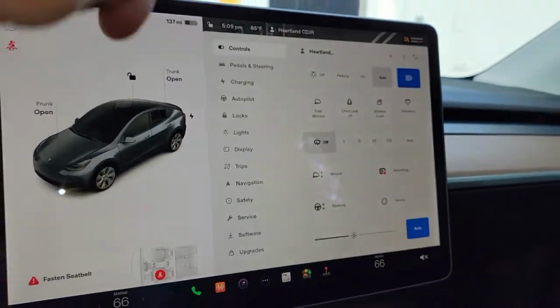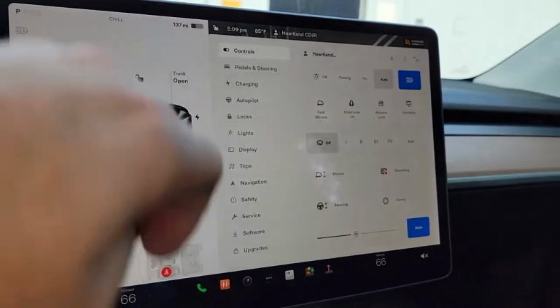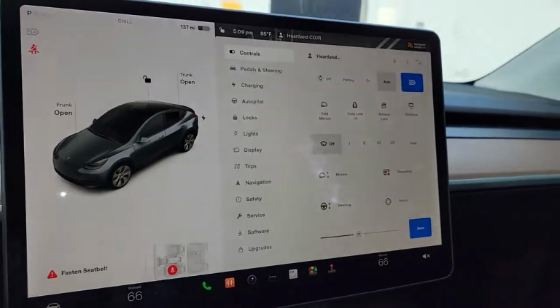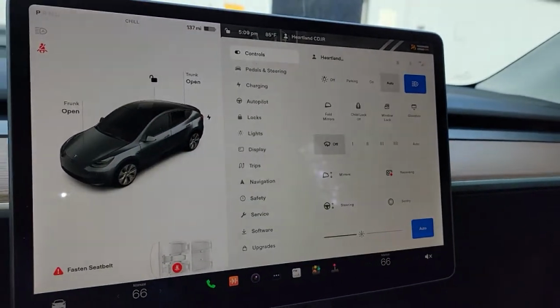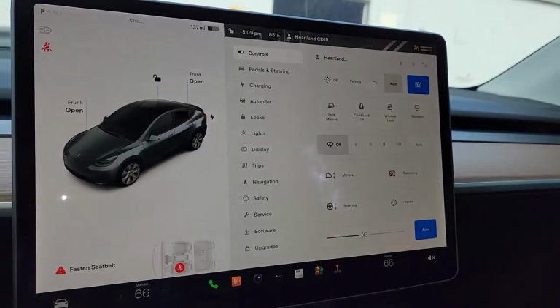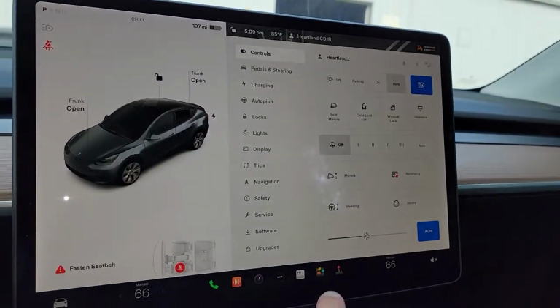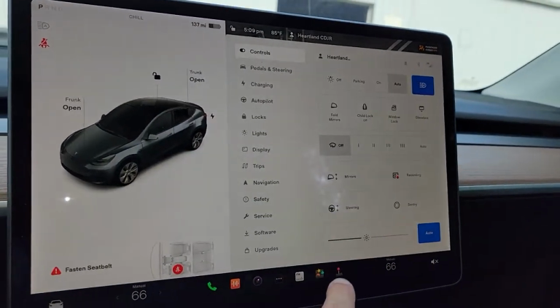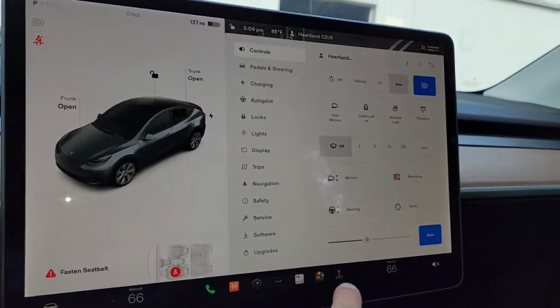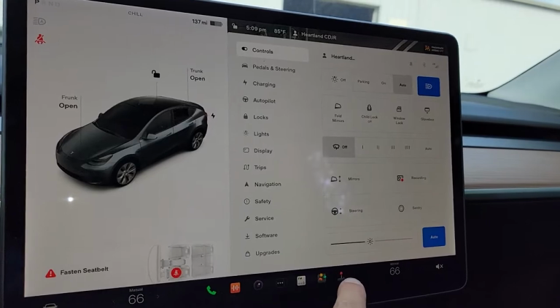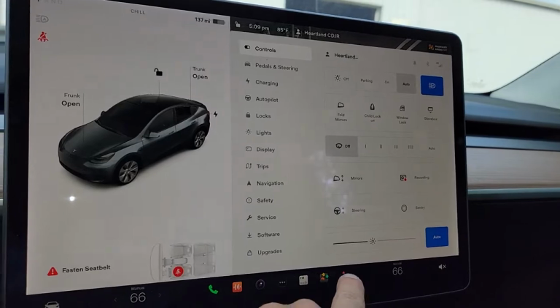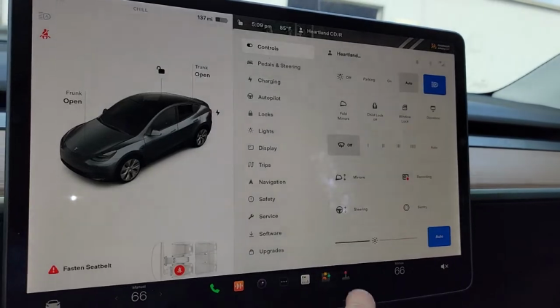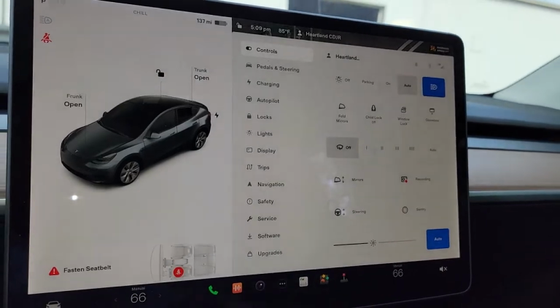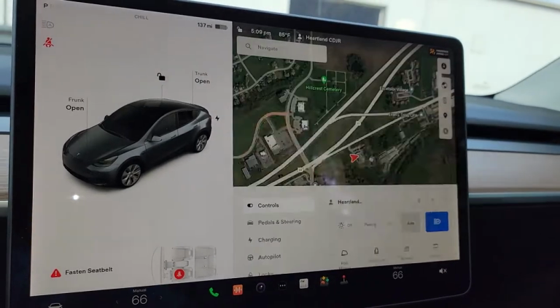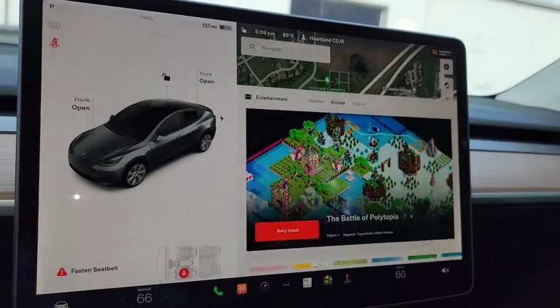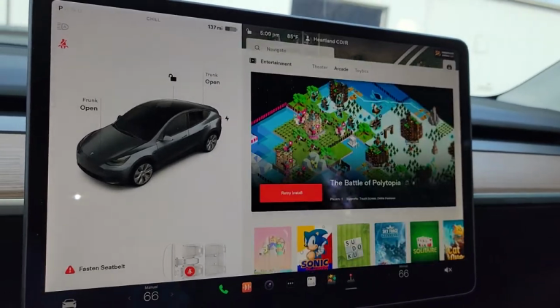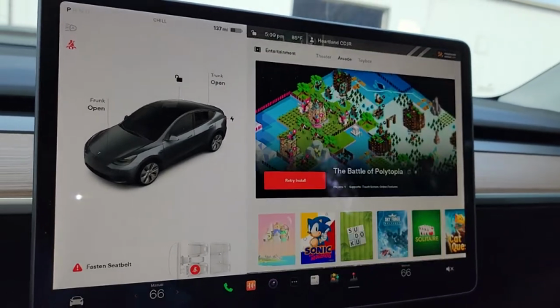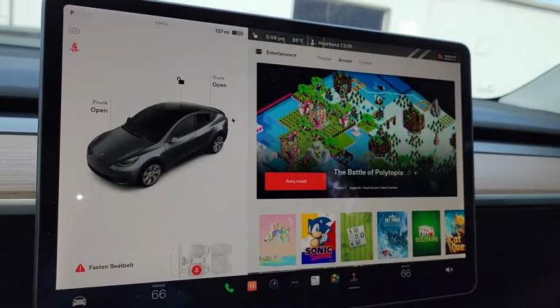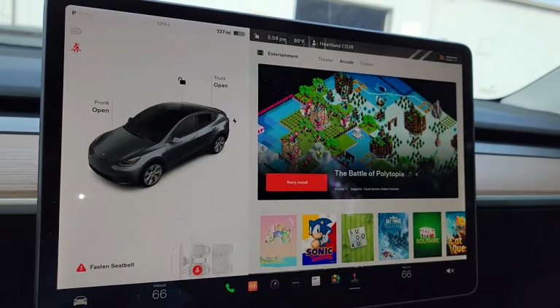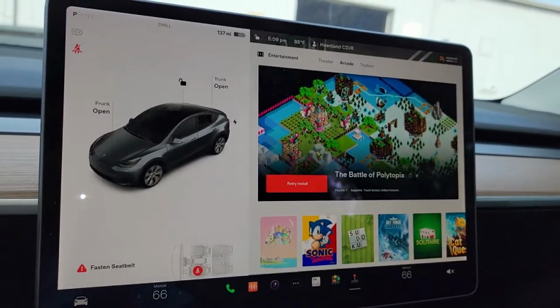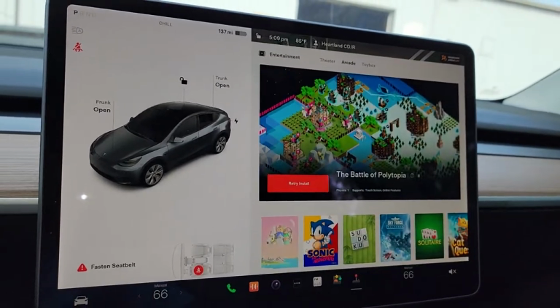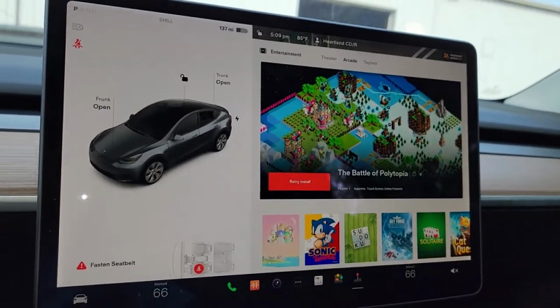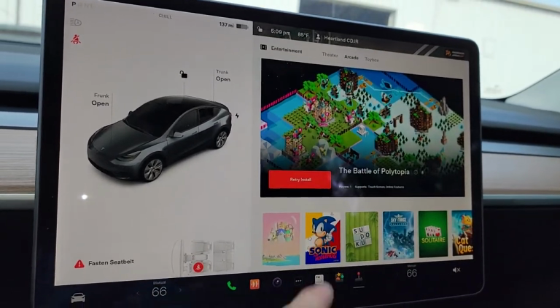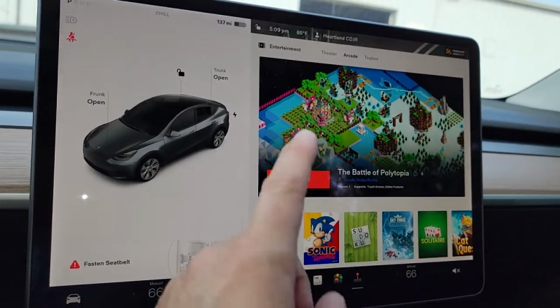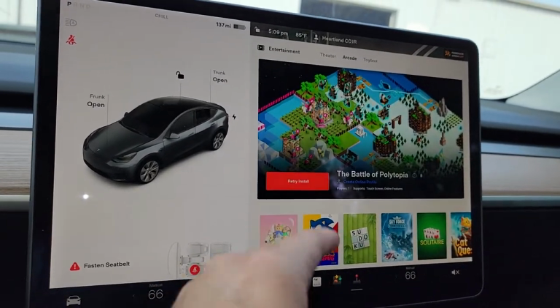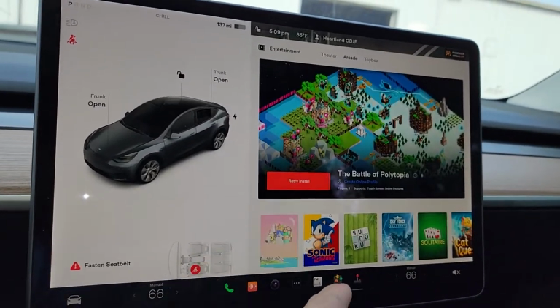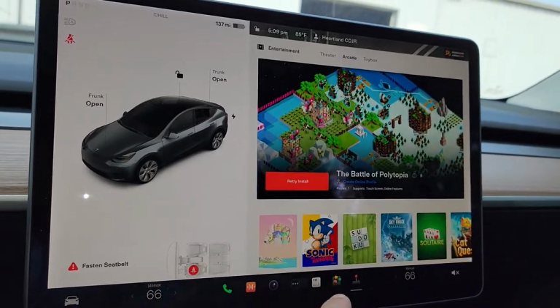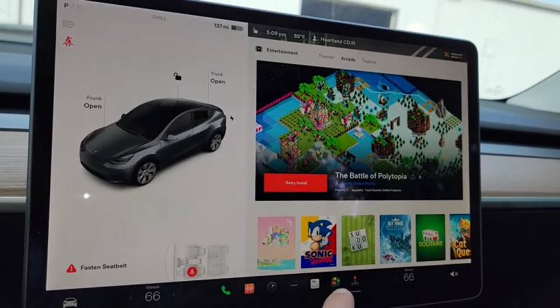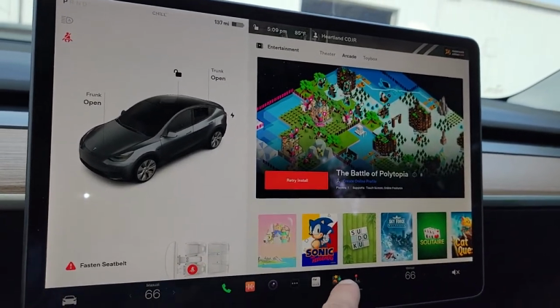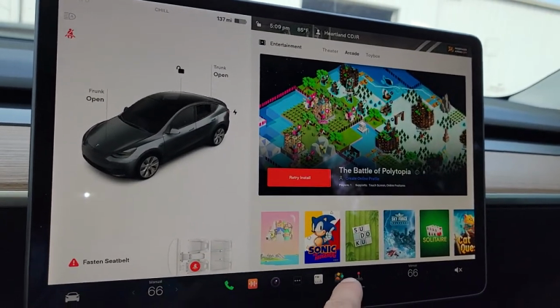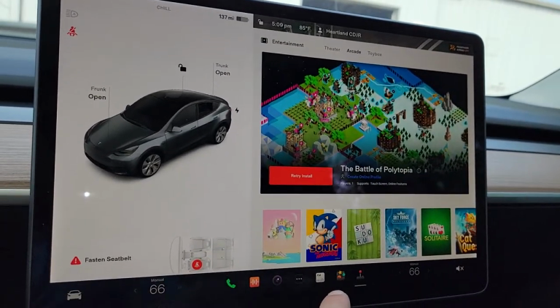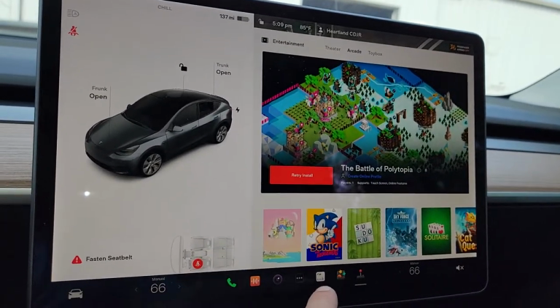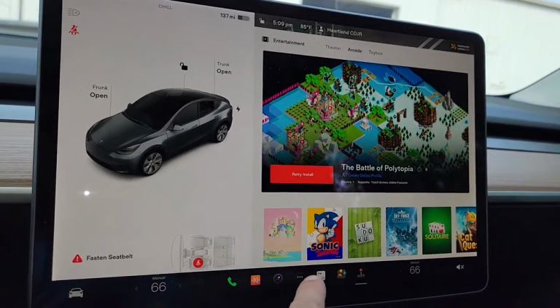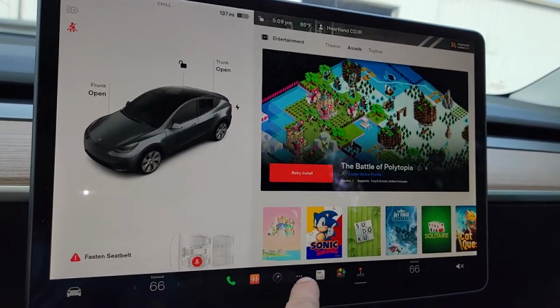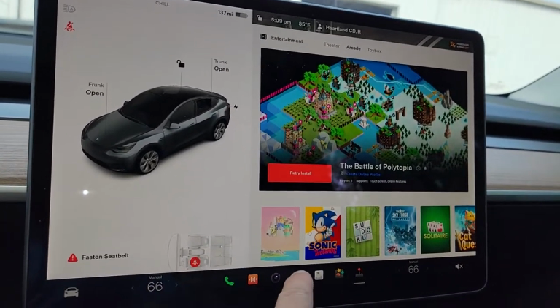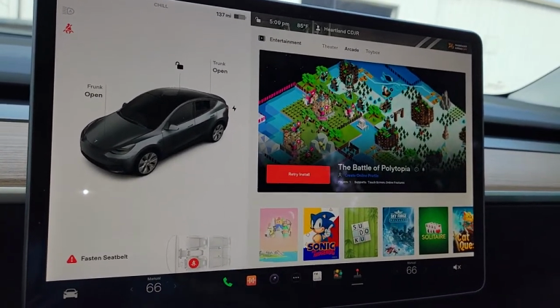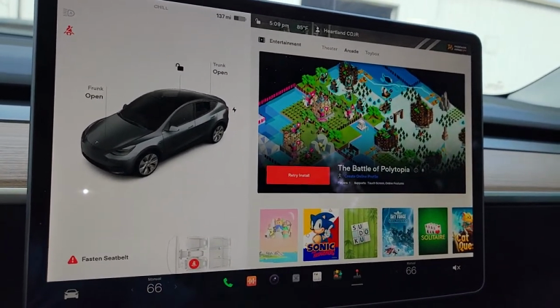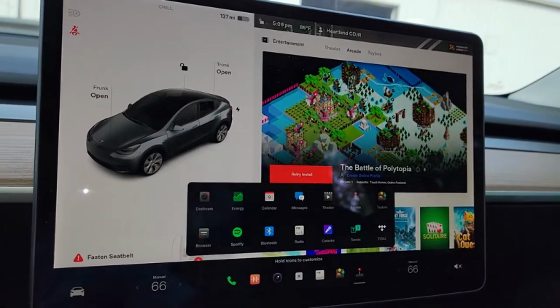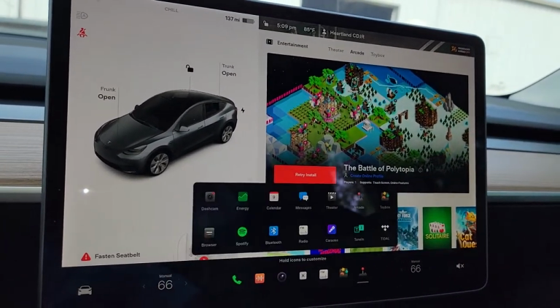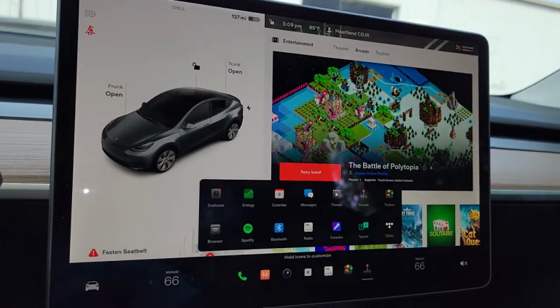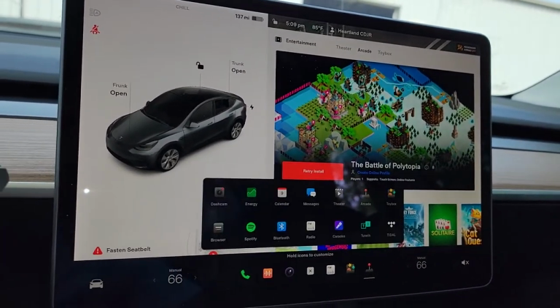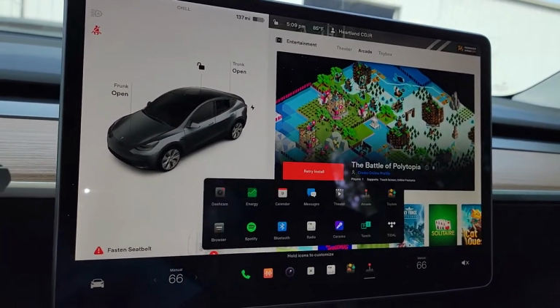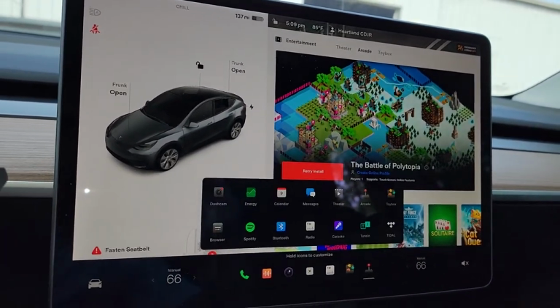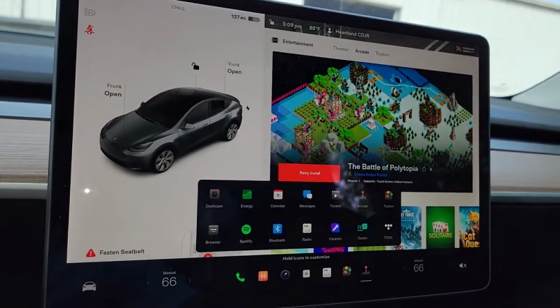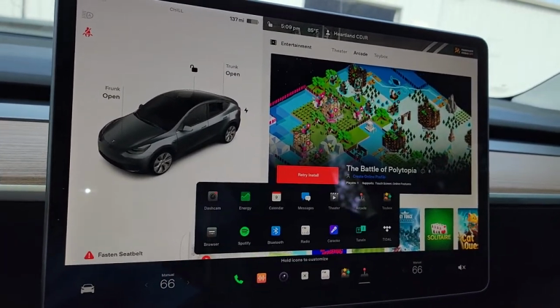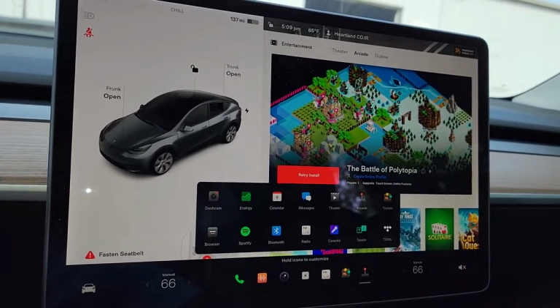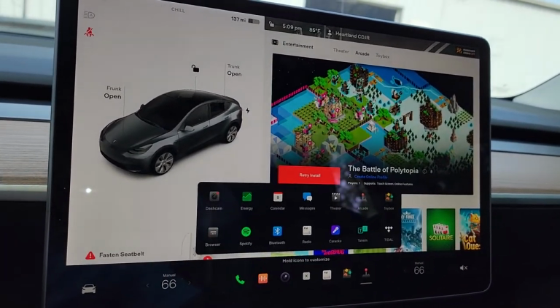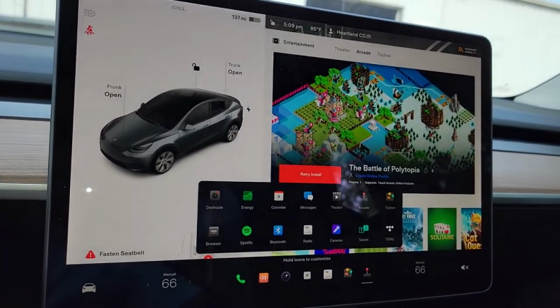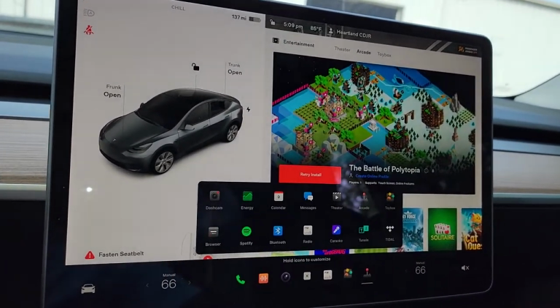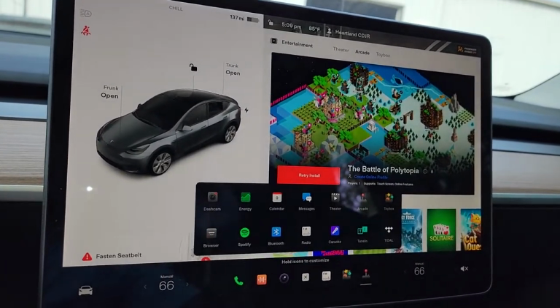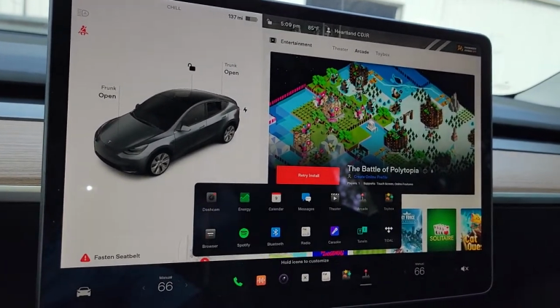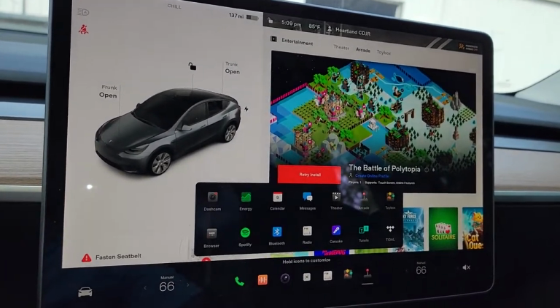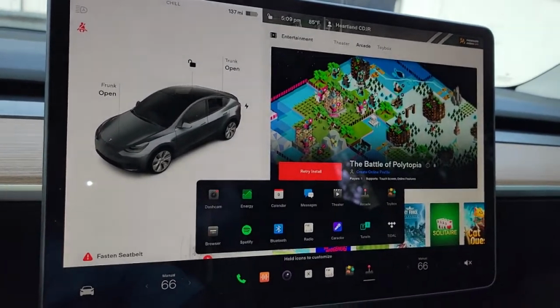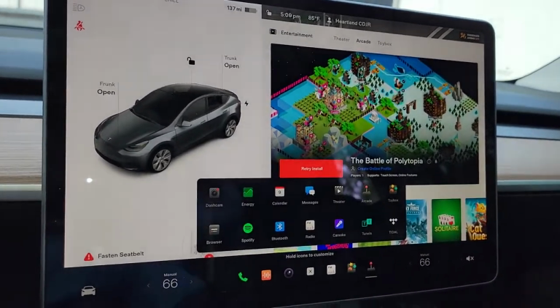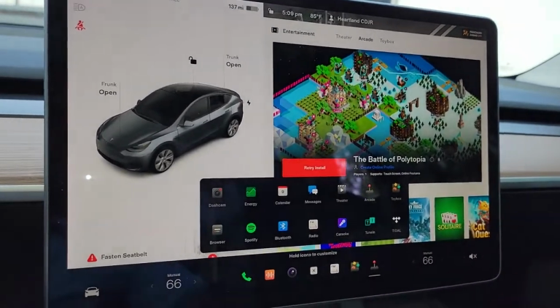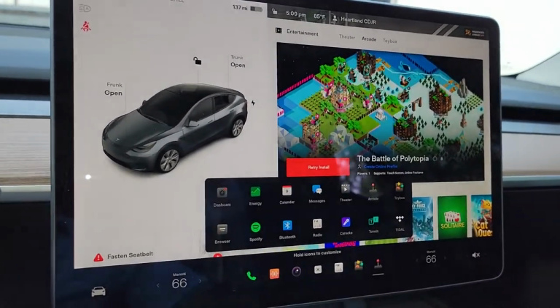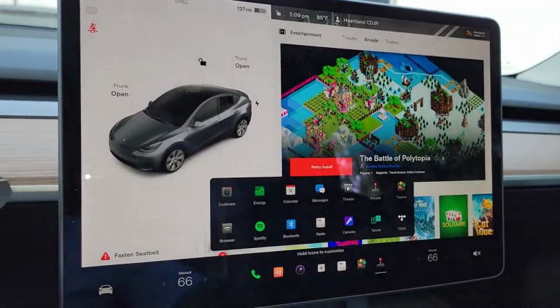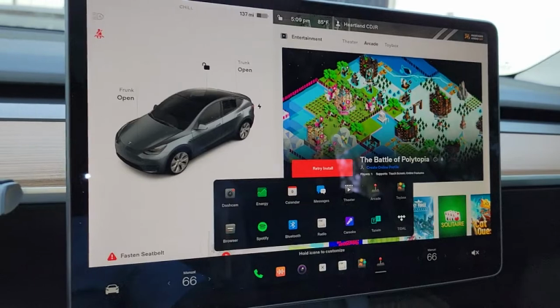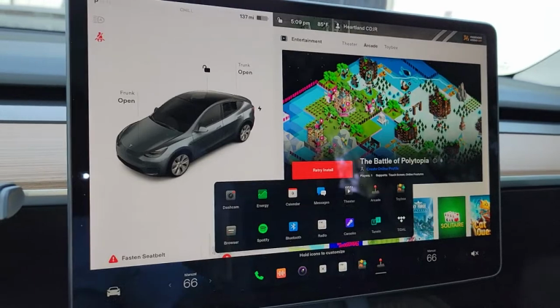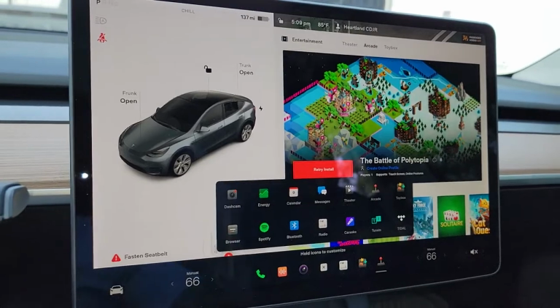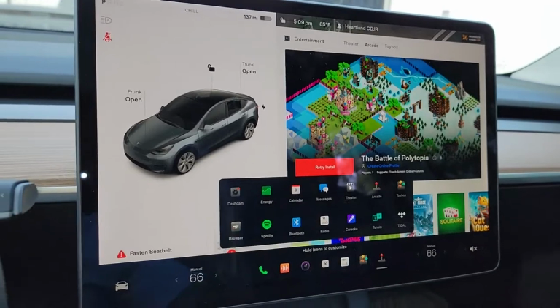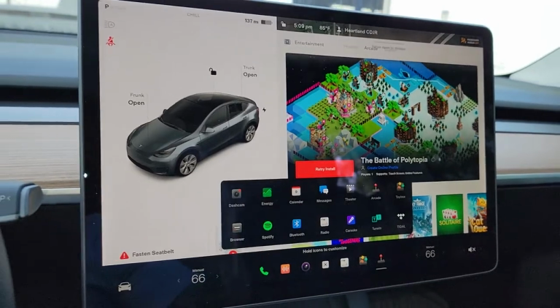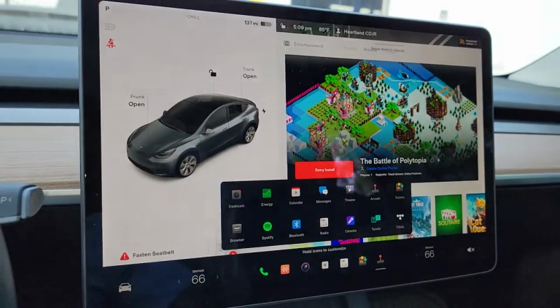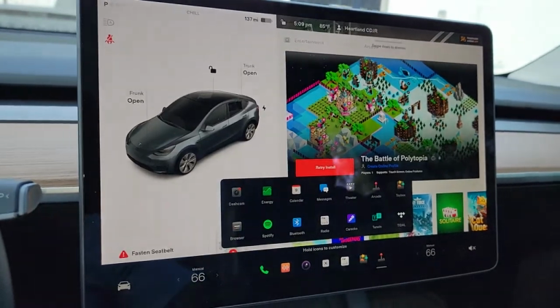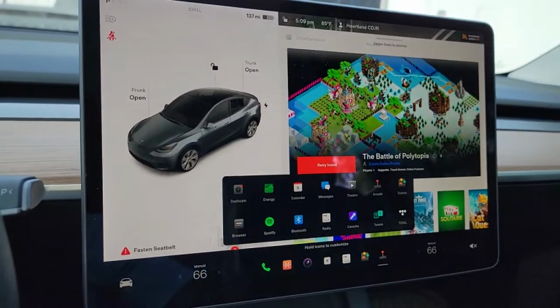You can even do karaoke in the car. You can play games in the car. There's tons of stuff you can do inside these Teslas.